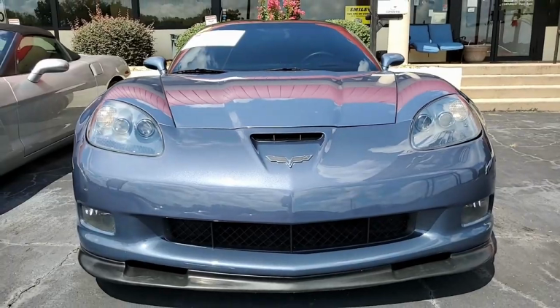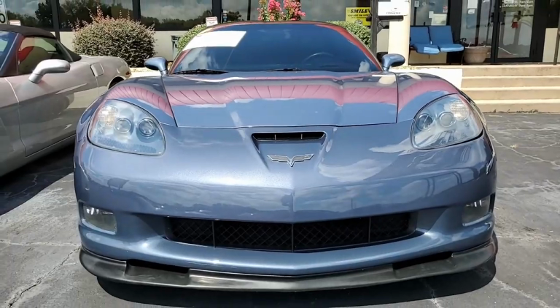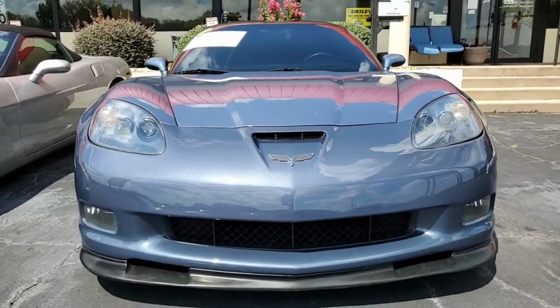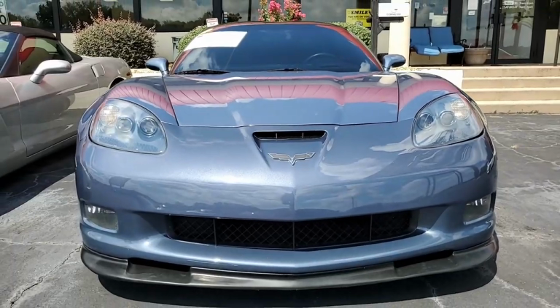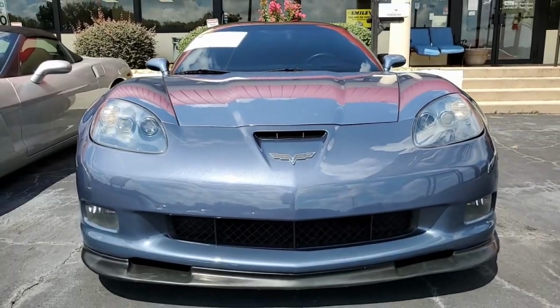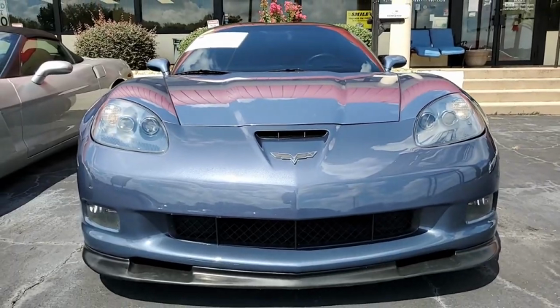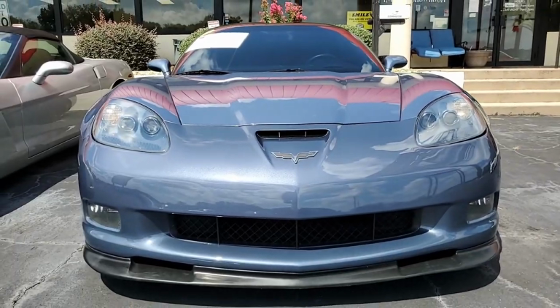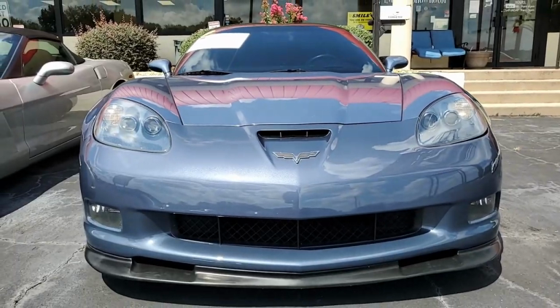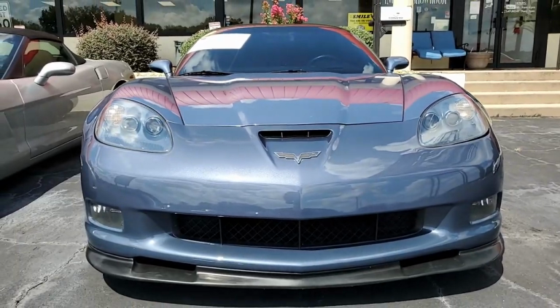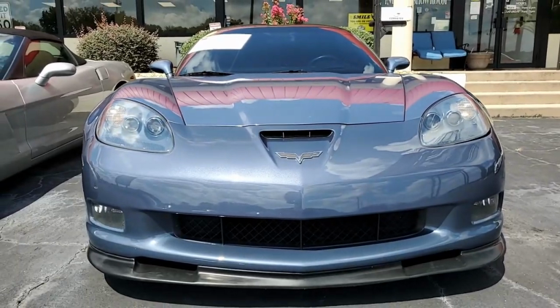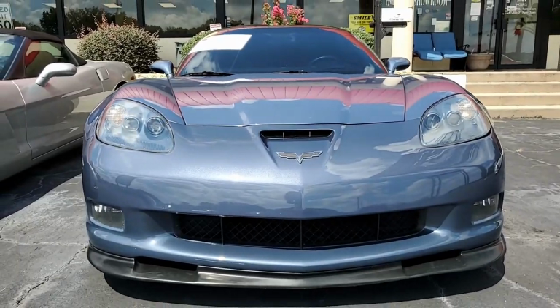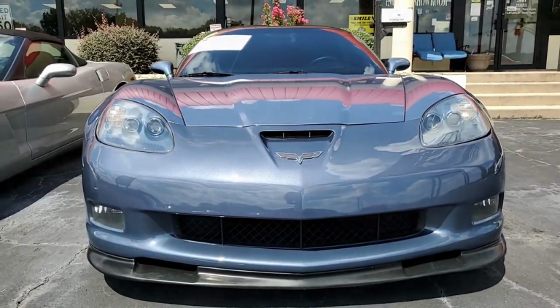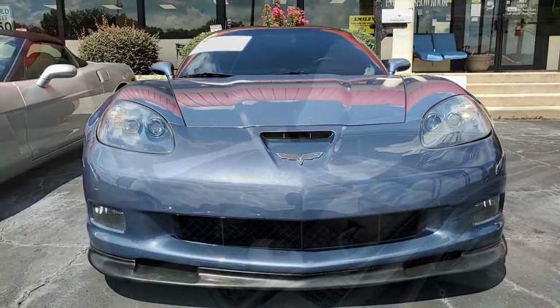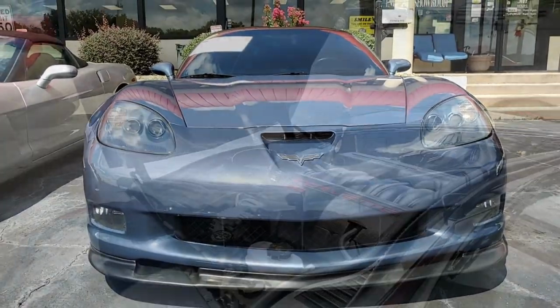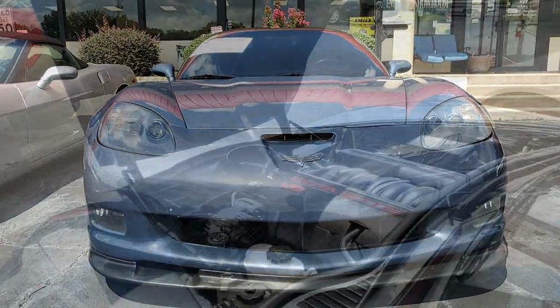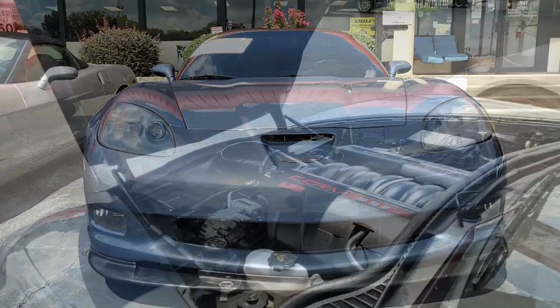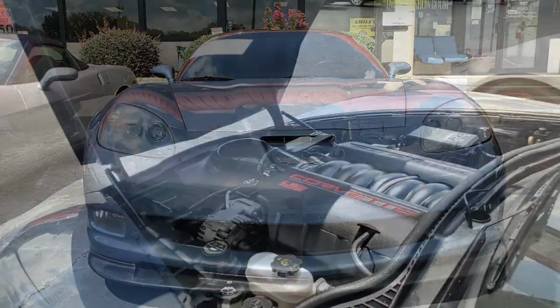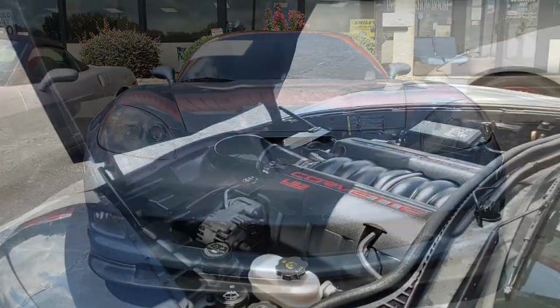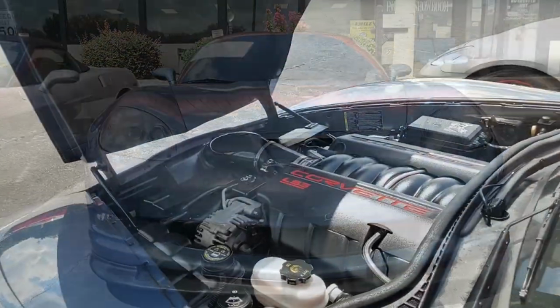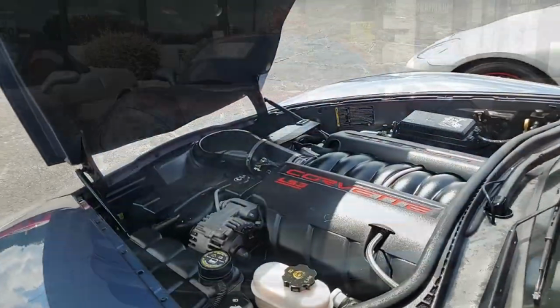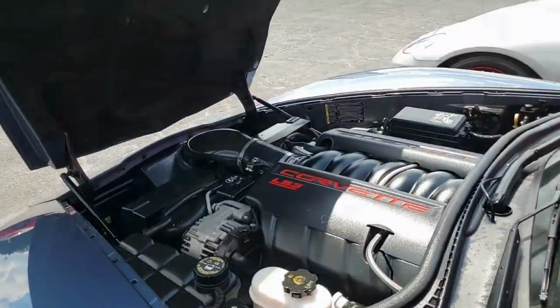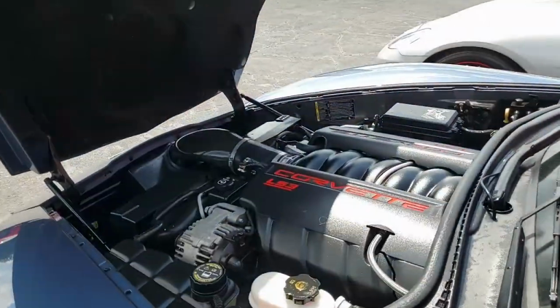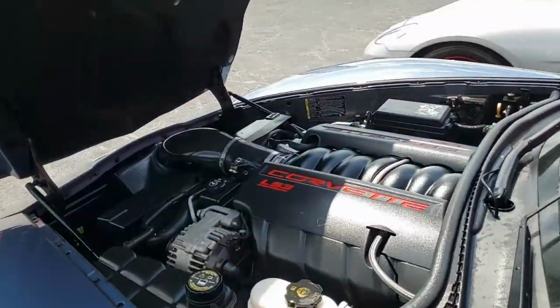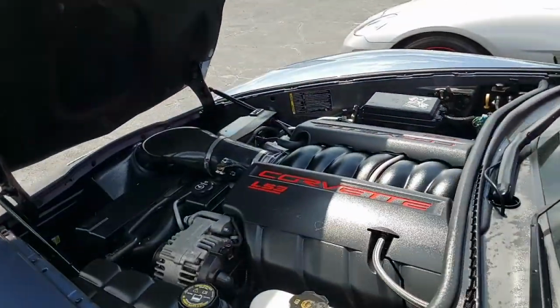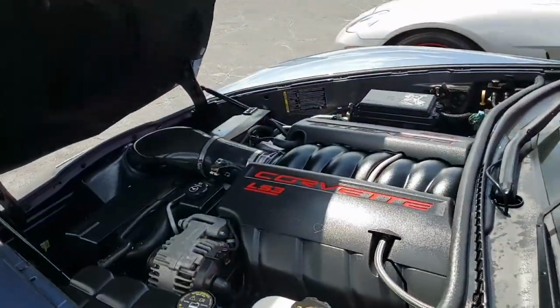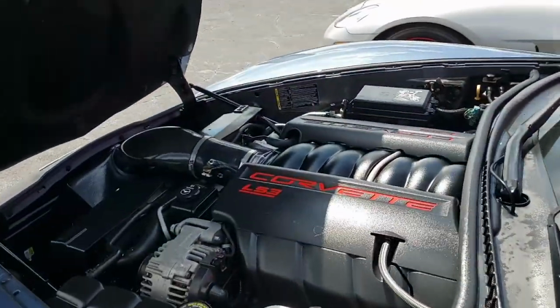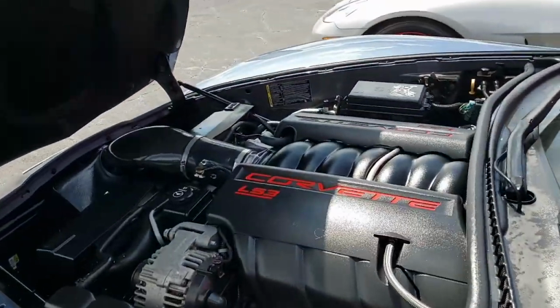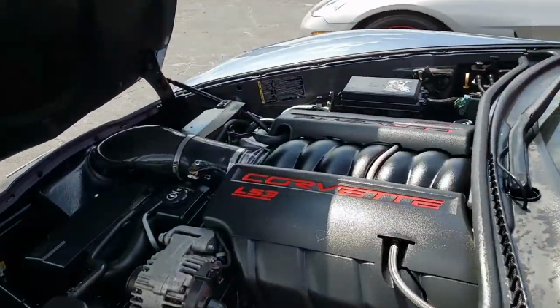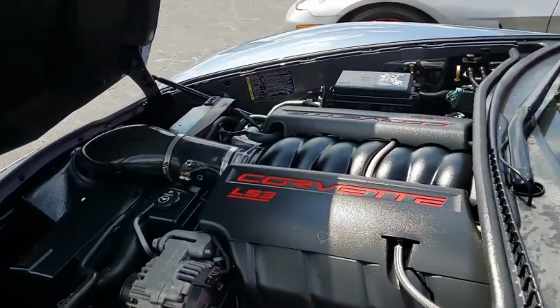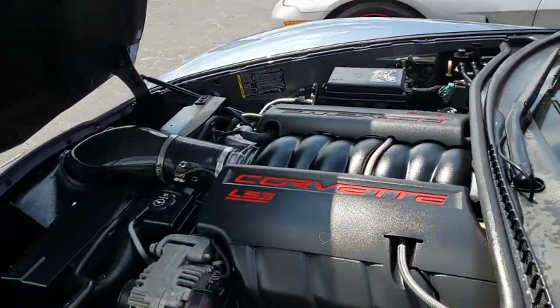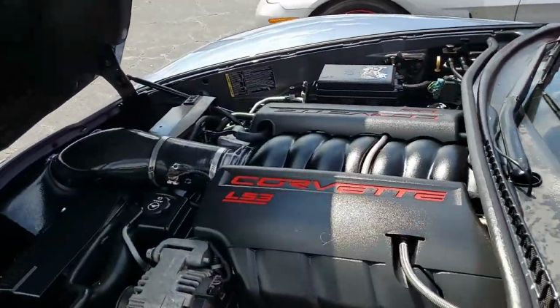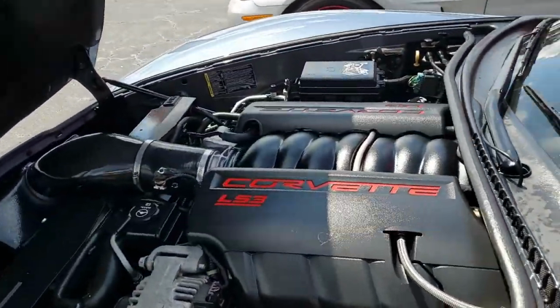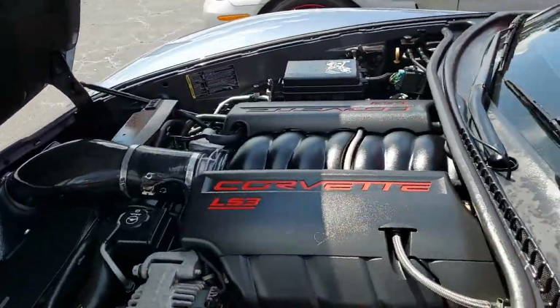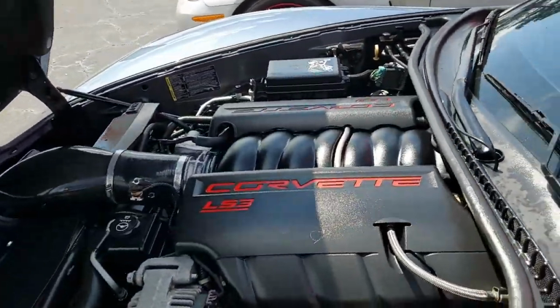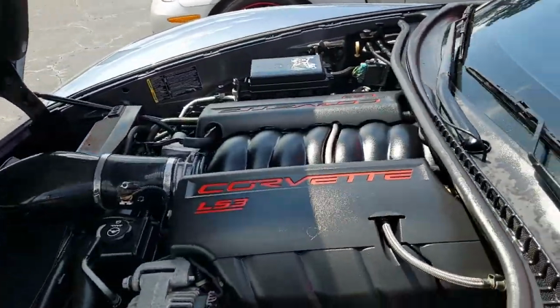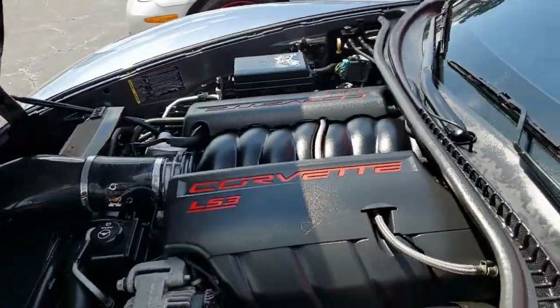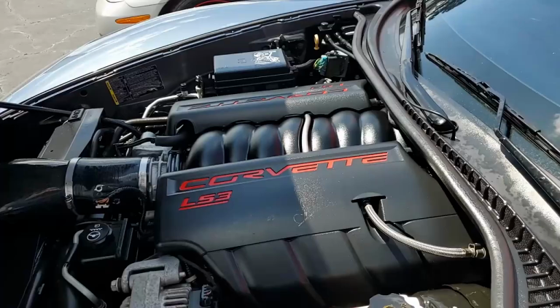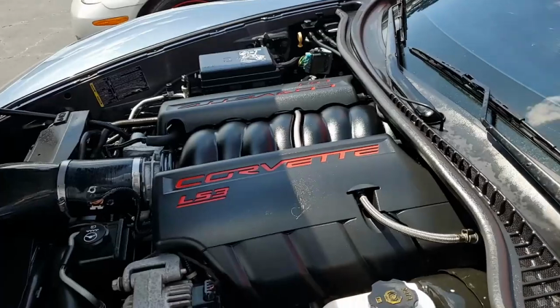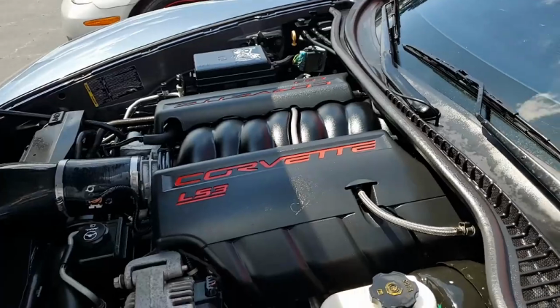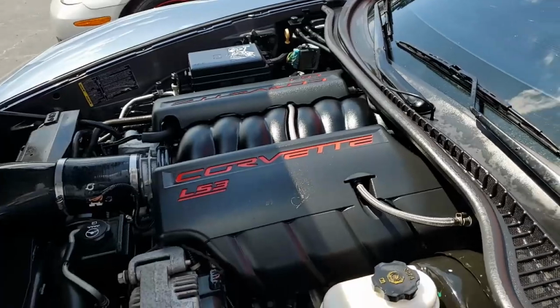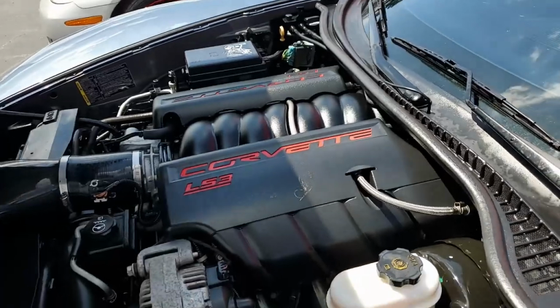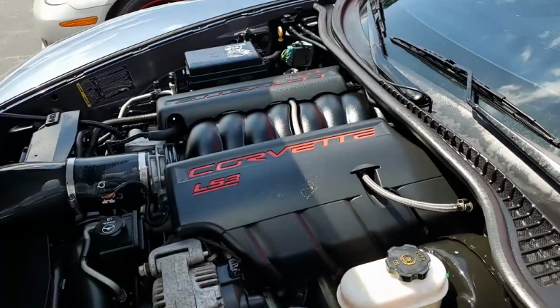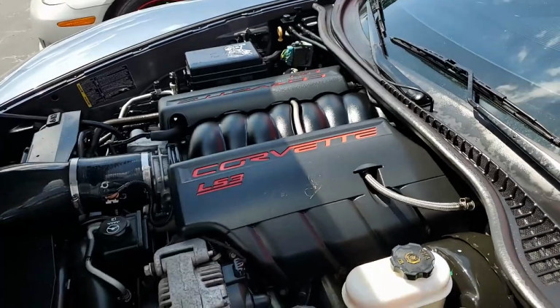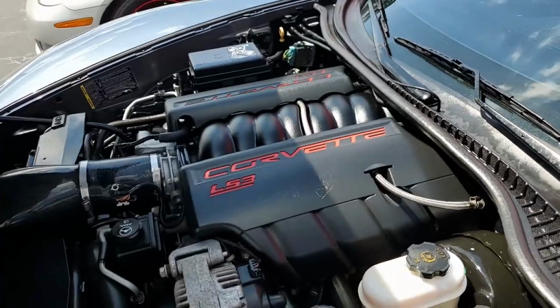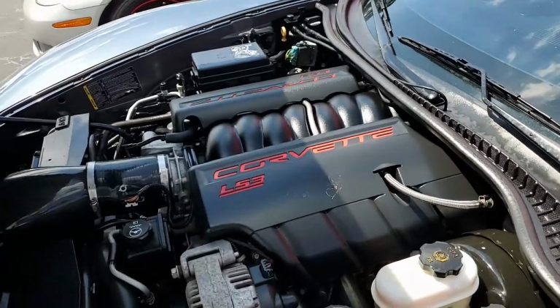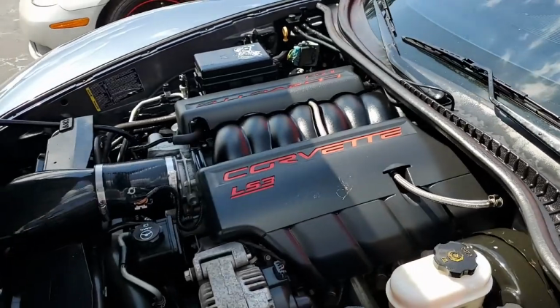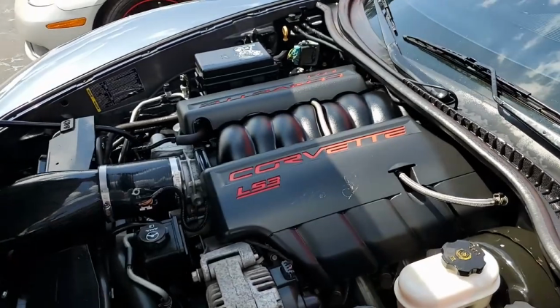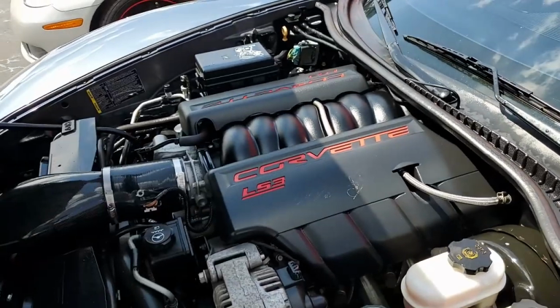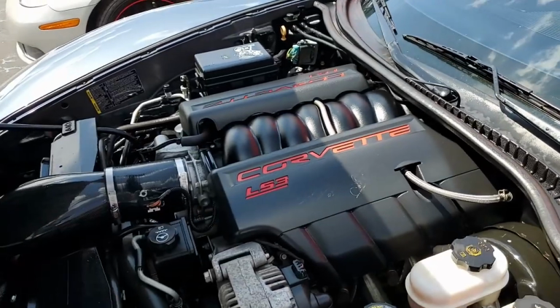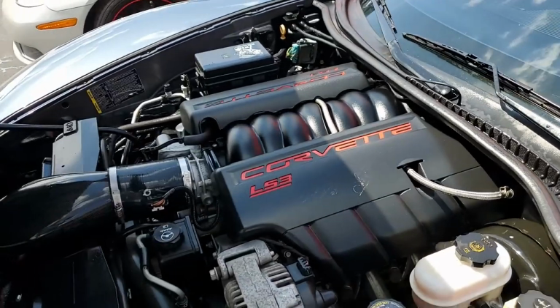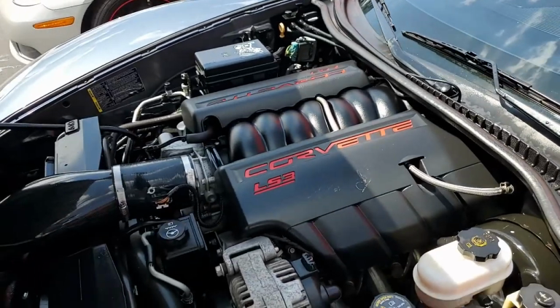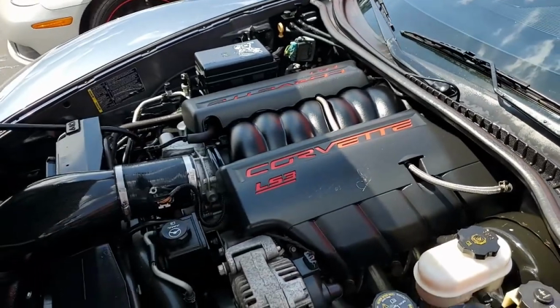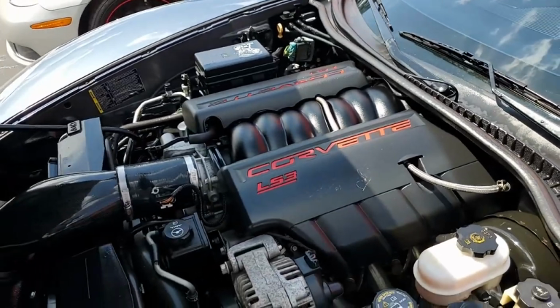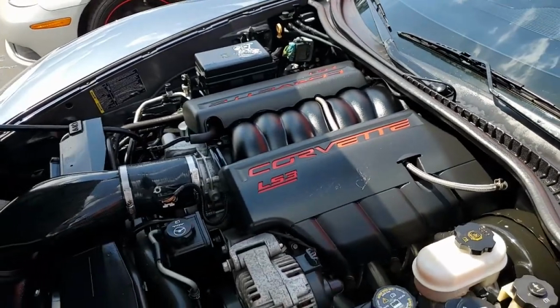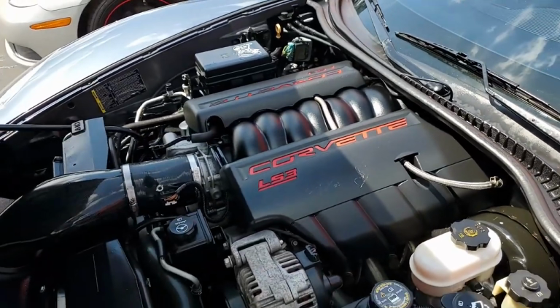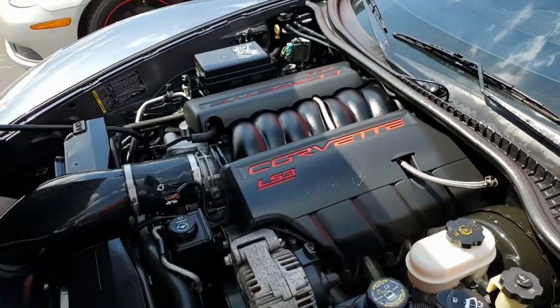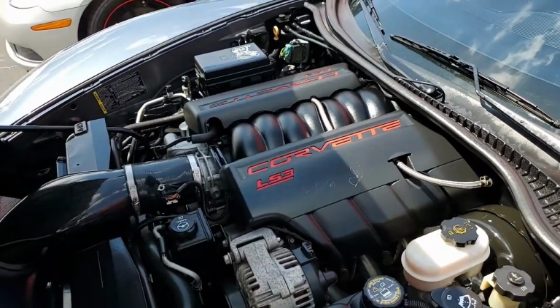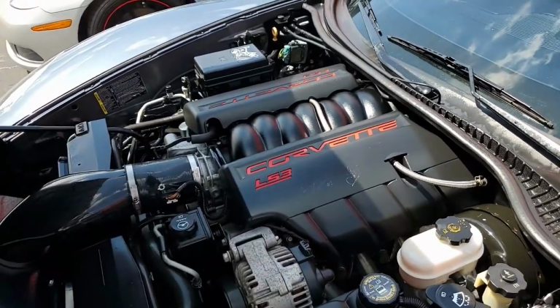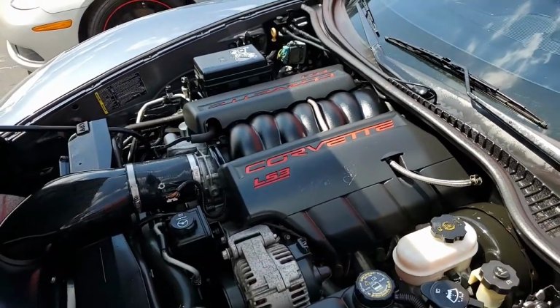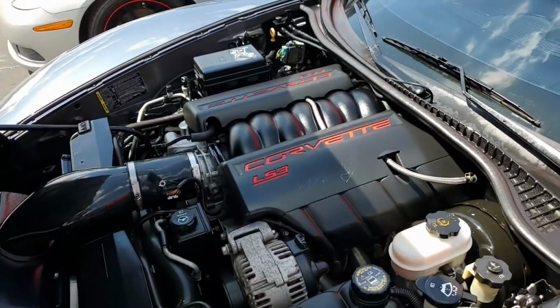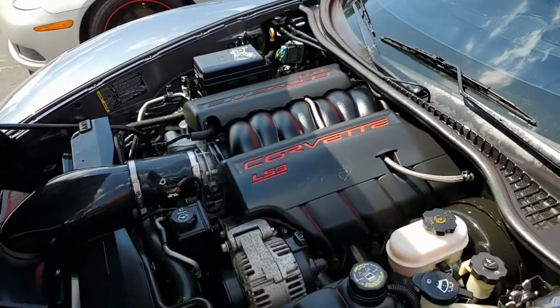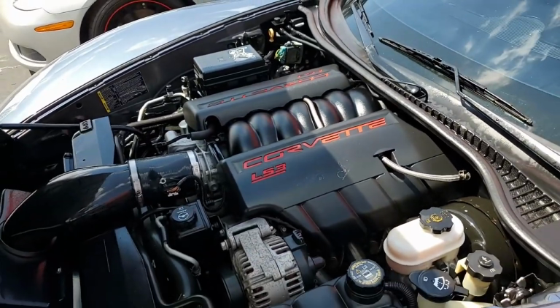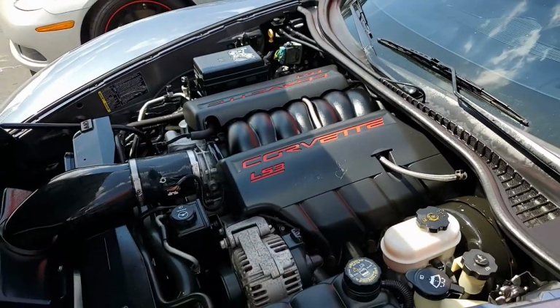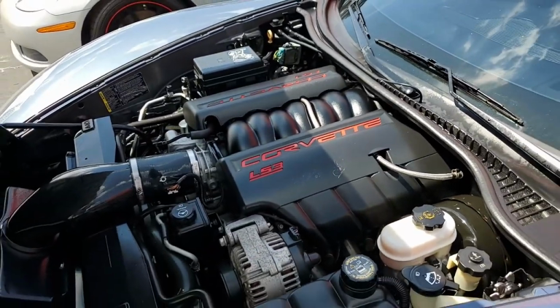Under the hood, 455-plus horsepower LS3 engine with six-speed manual transmission.